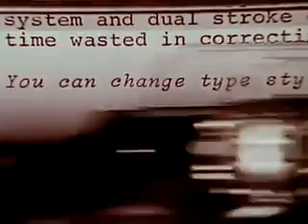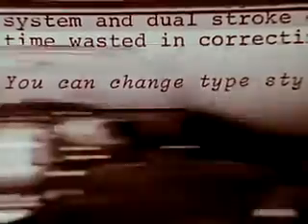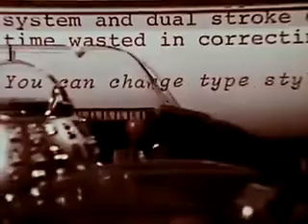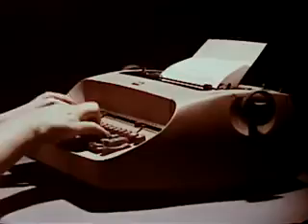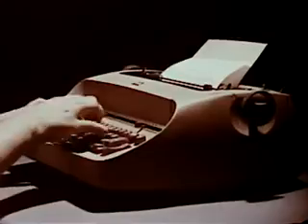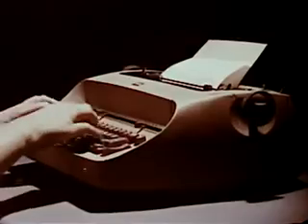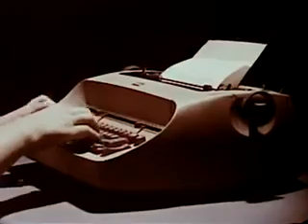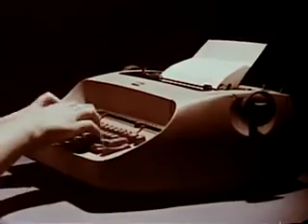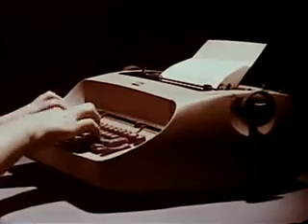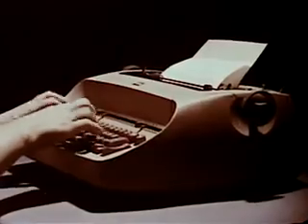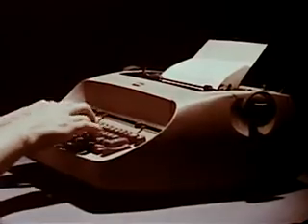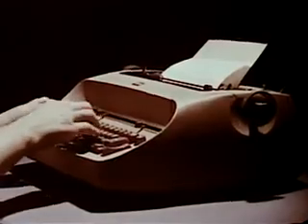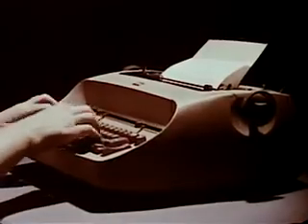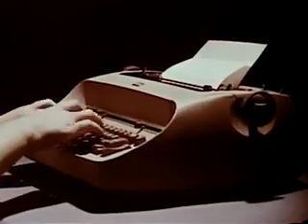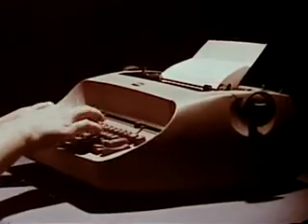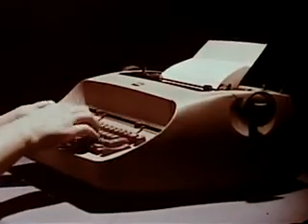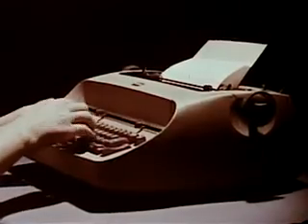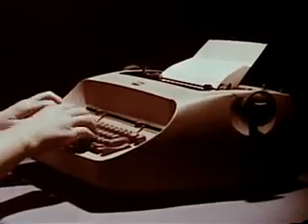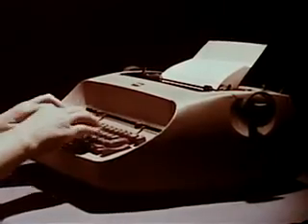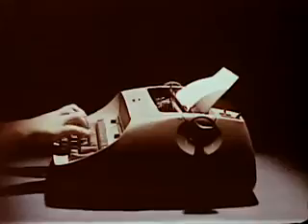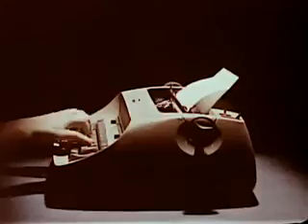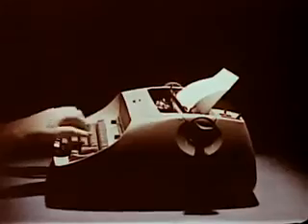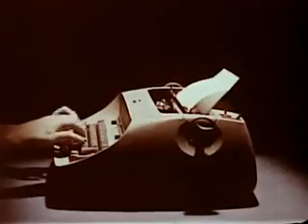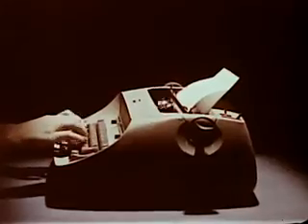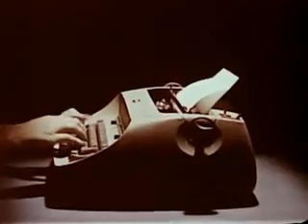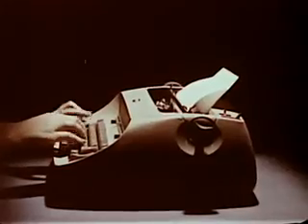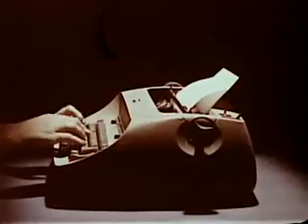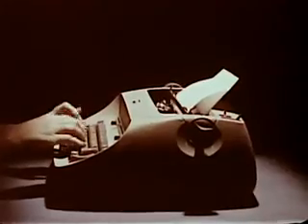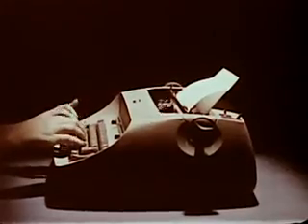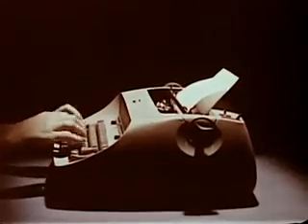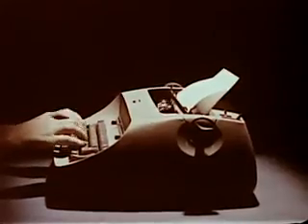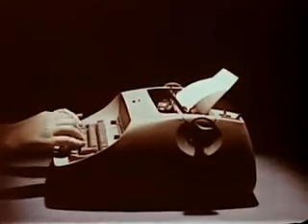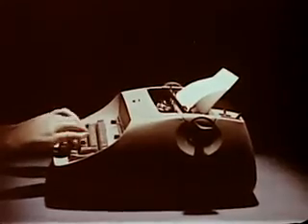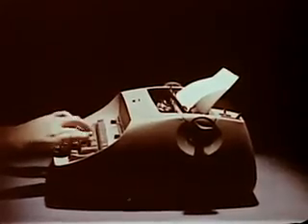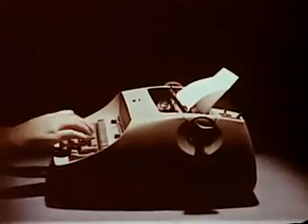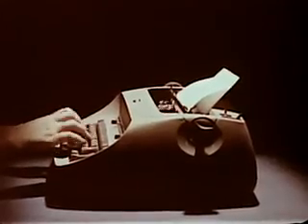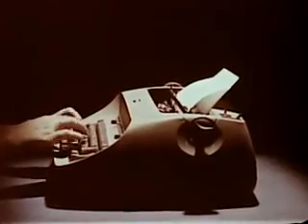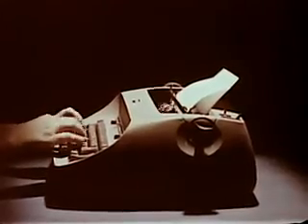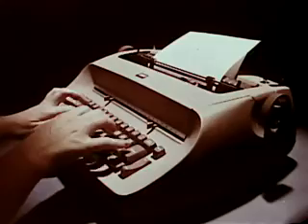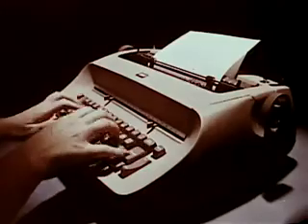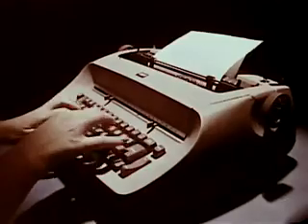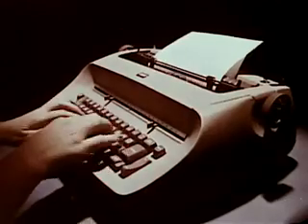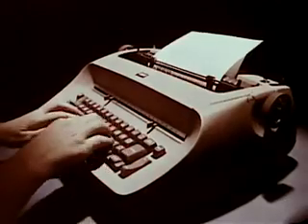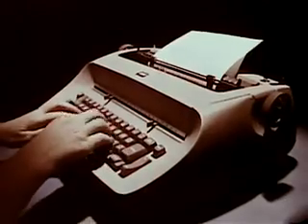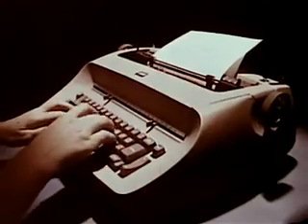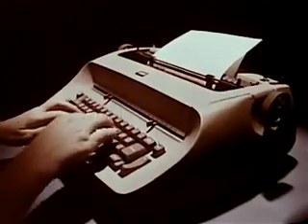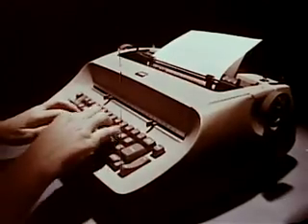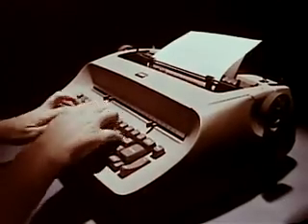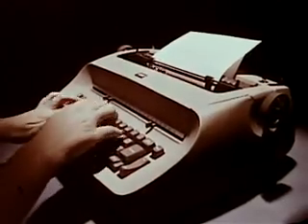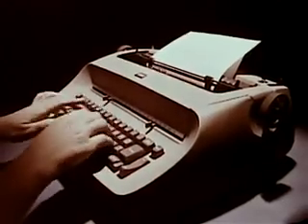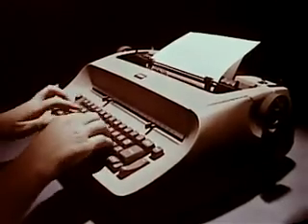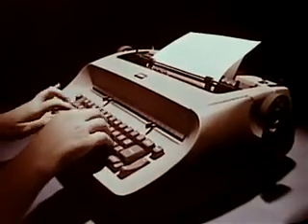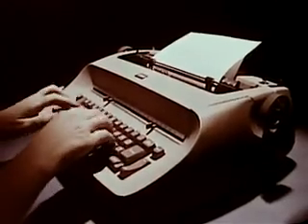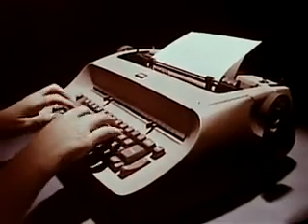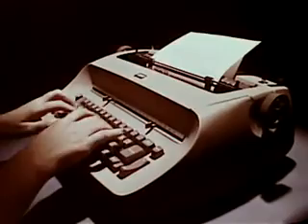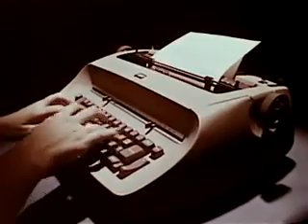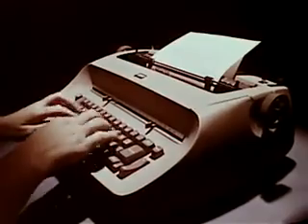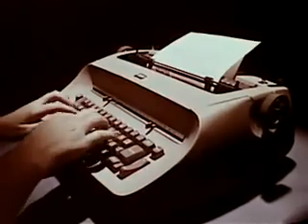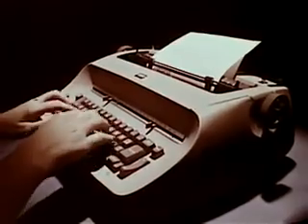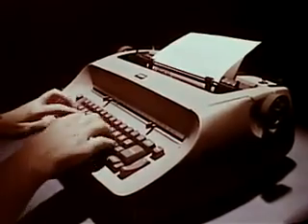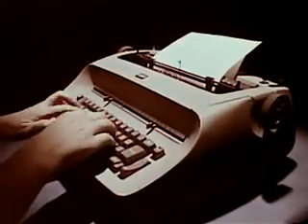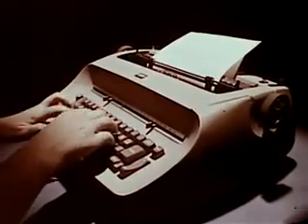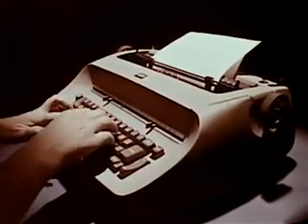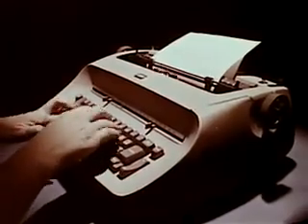The IBM Selectric — a typewriter so different, only the alphabet remains the same.